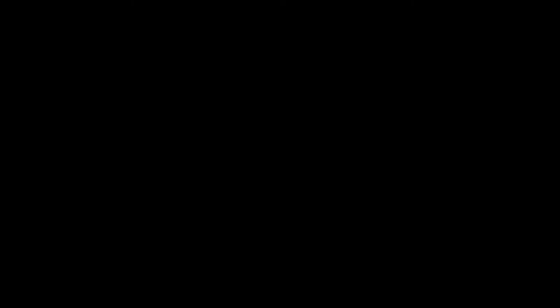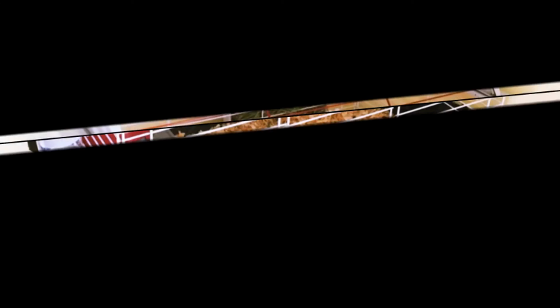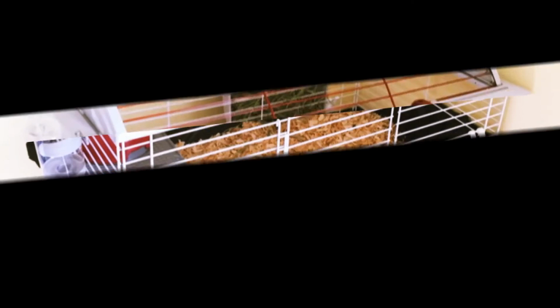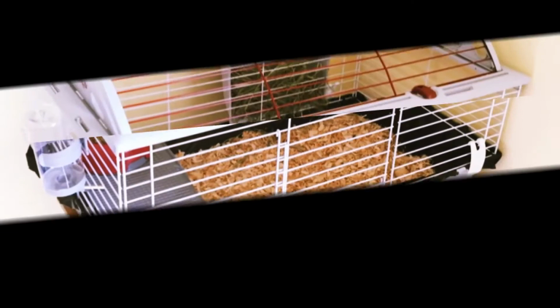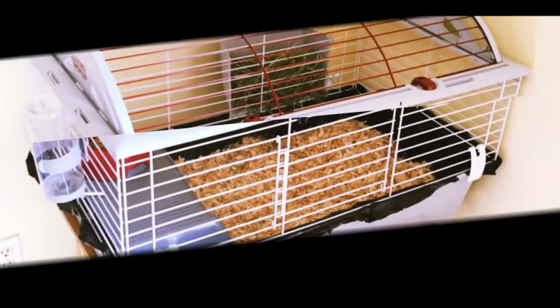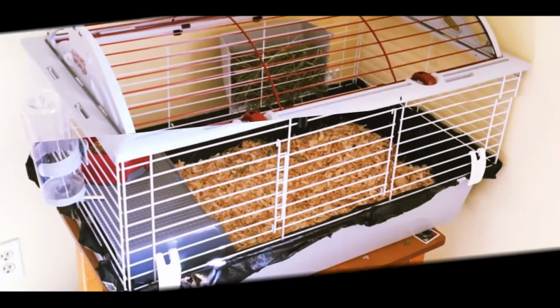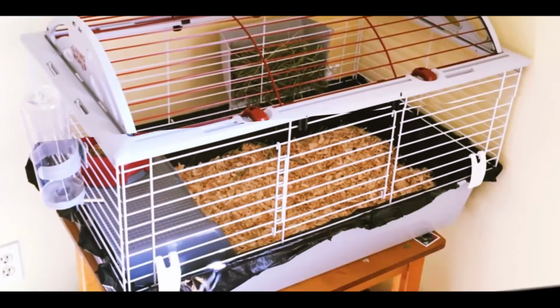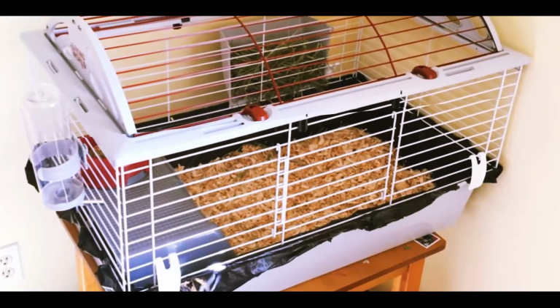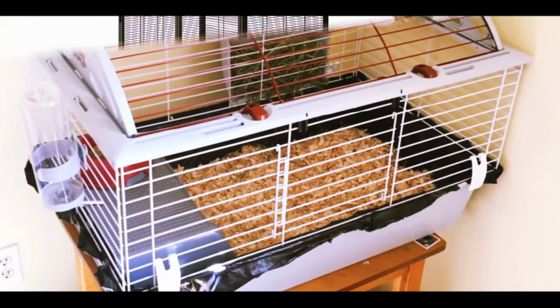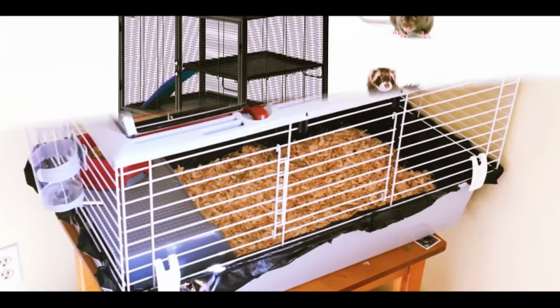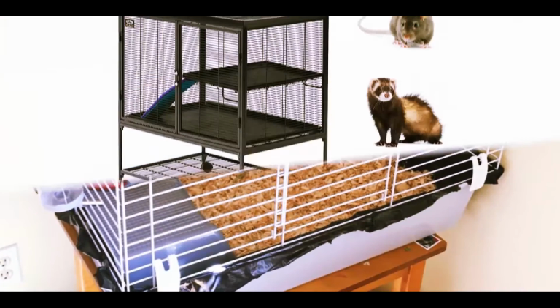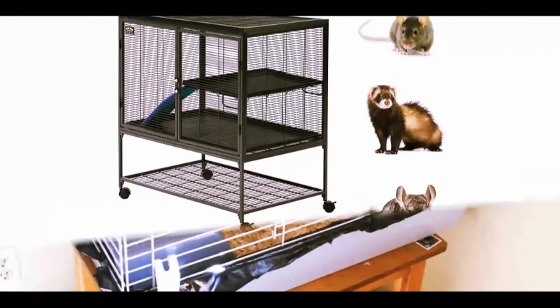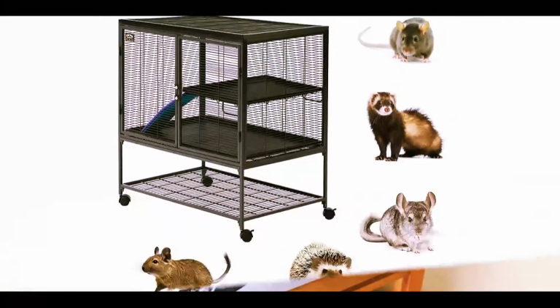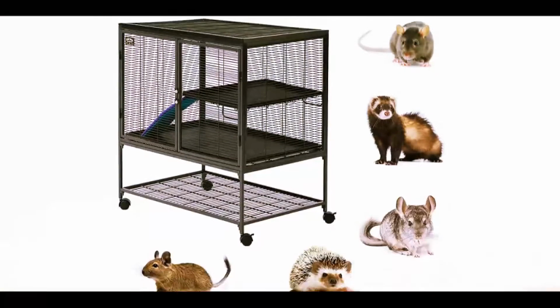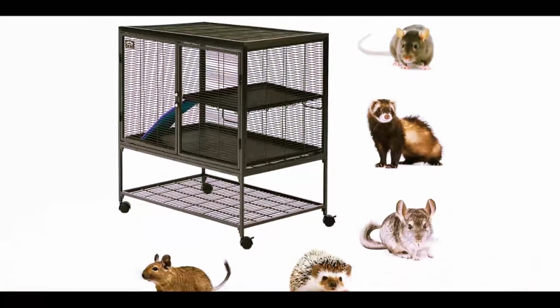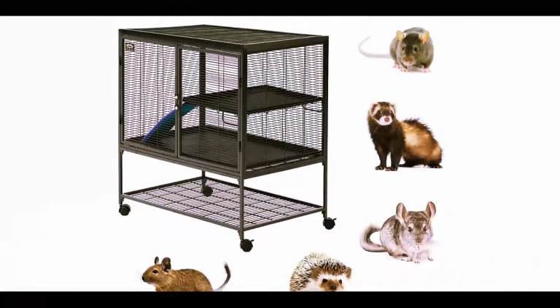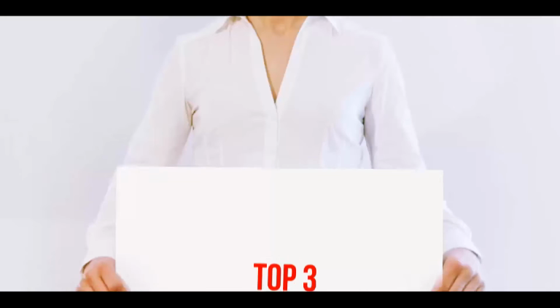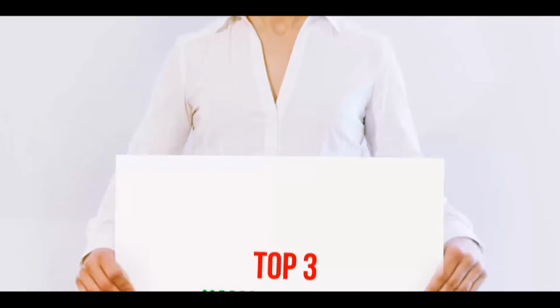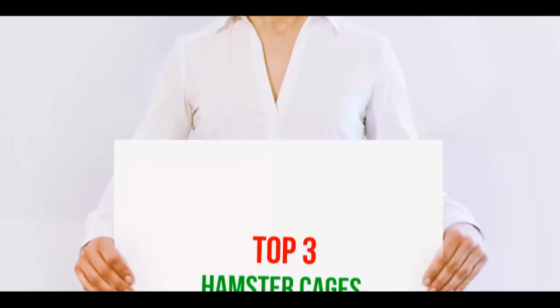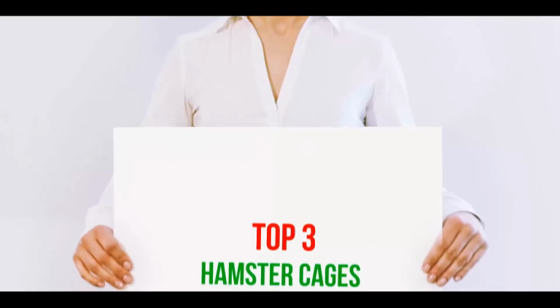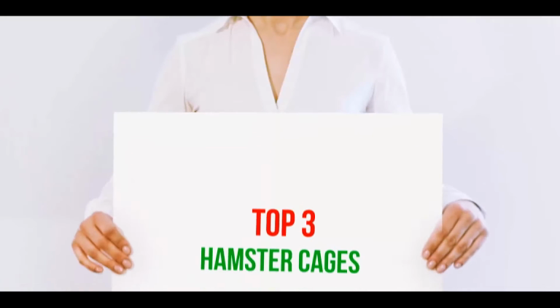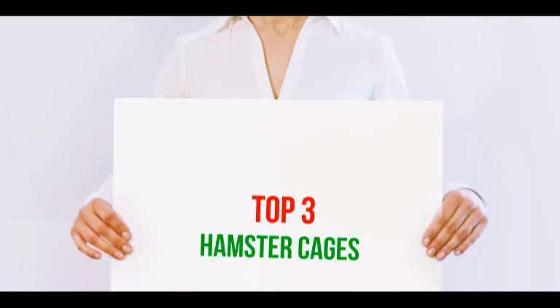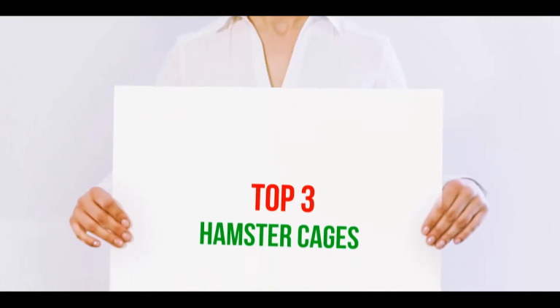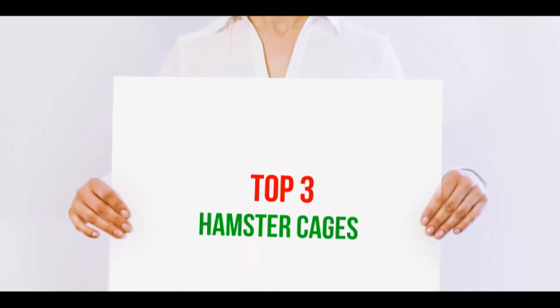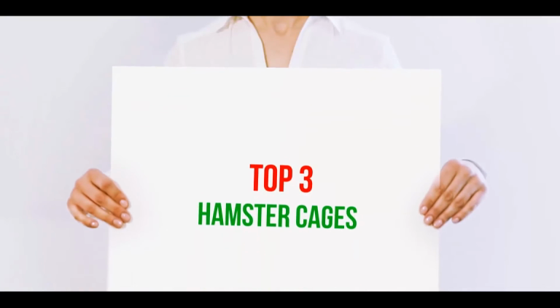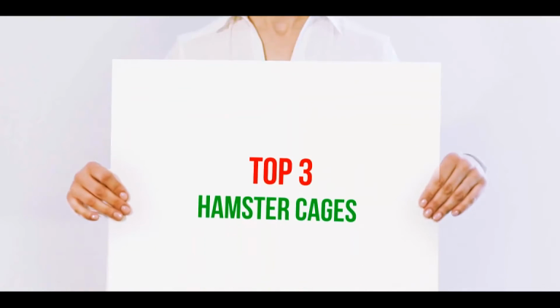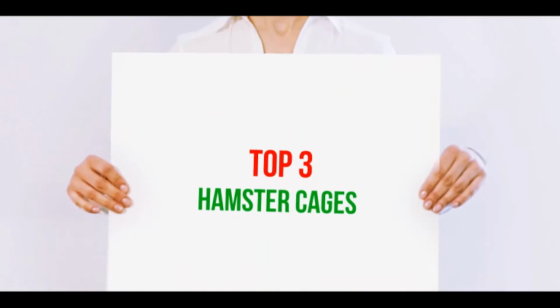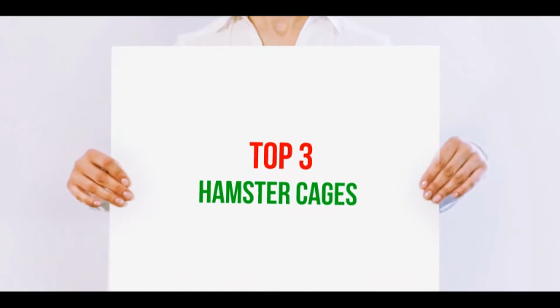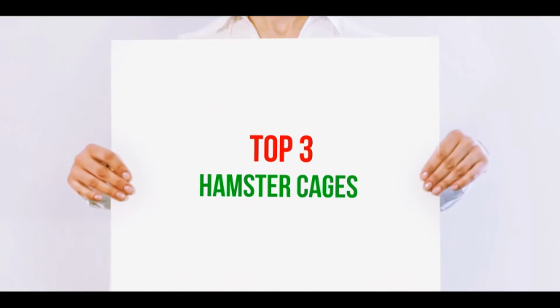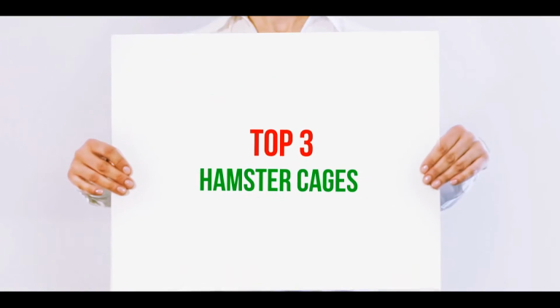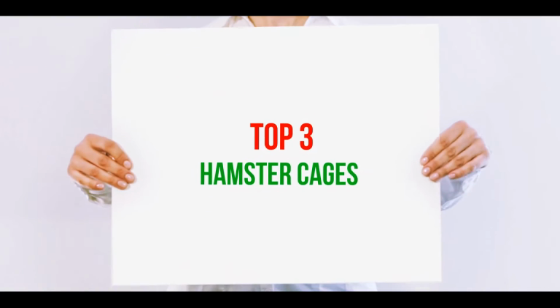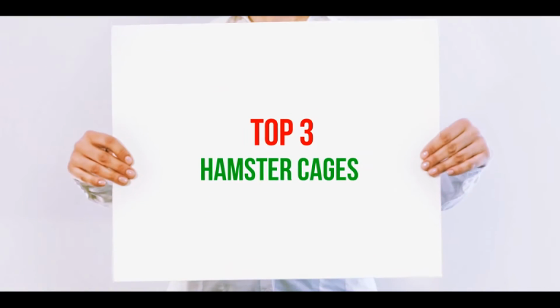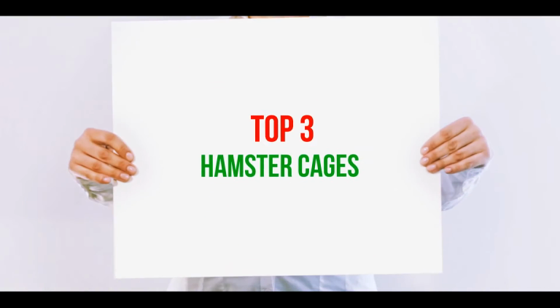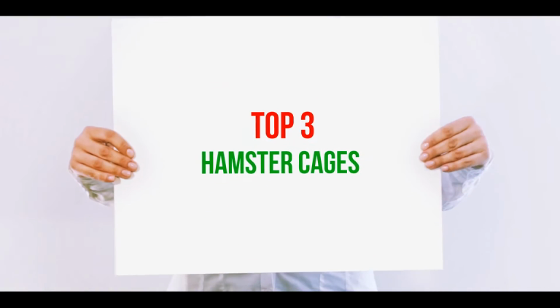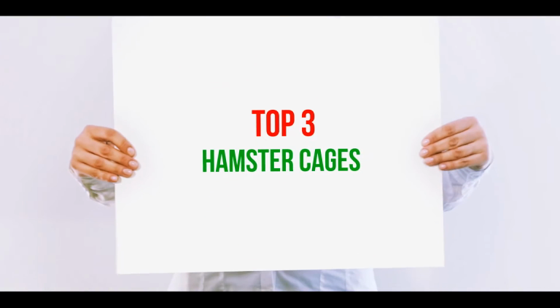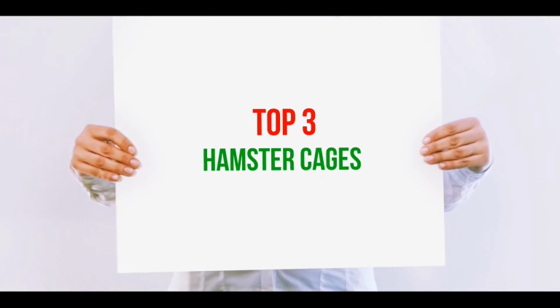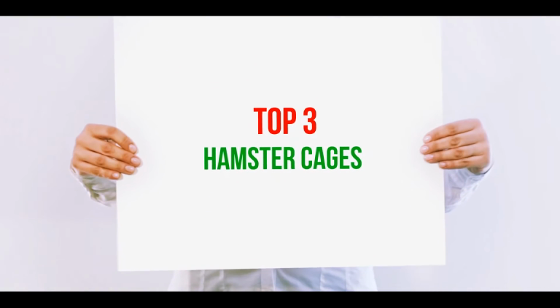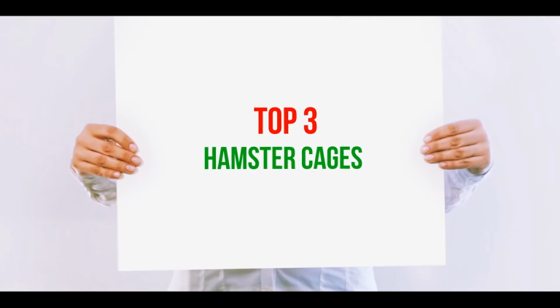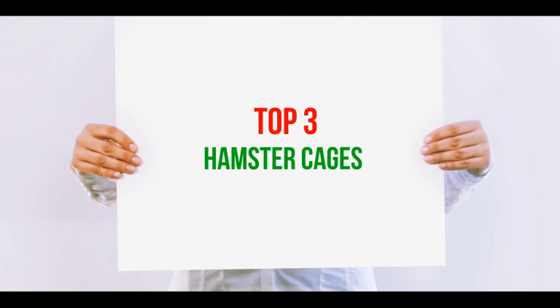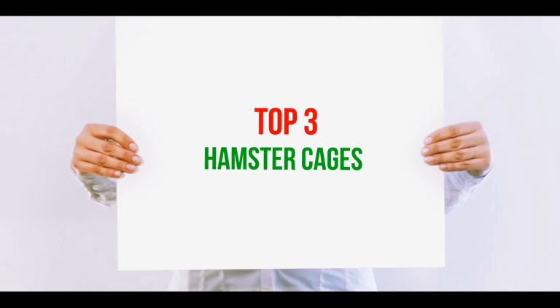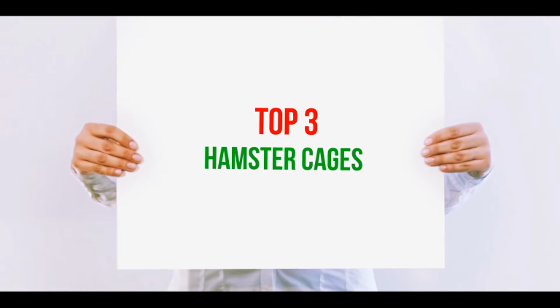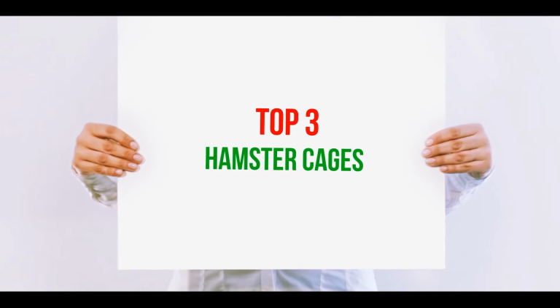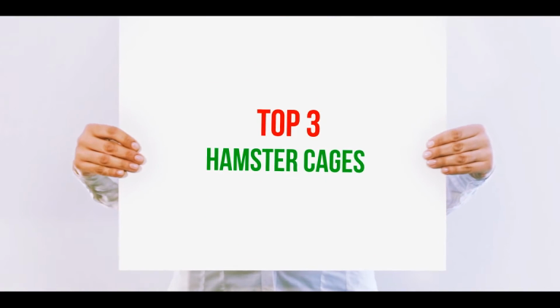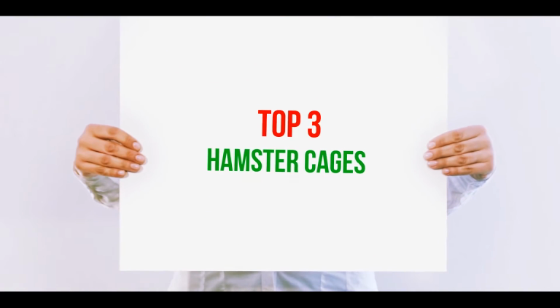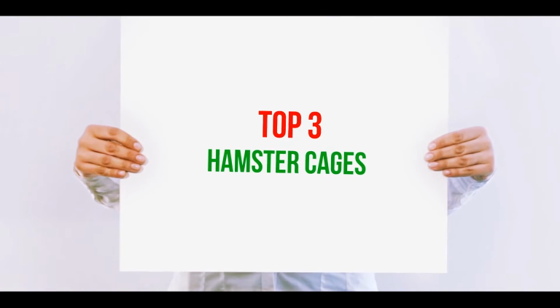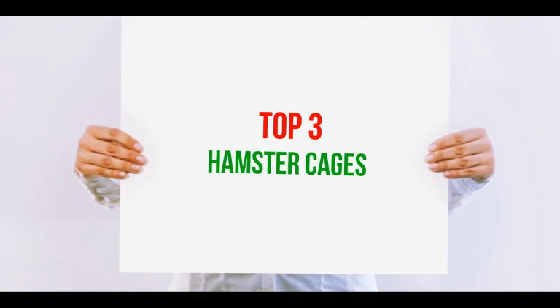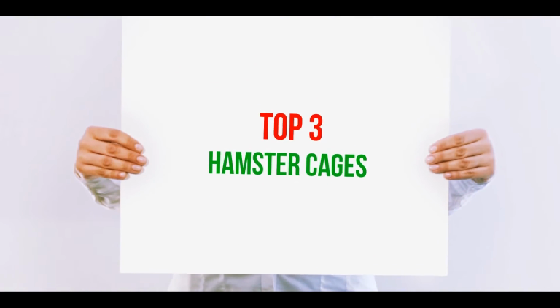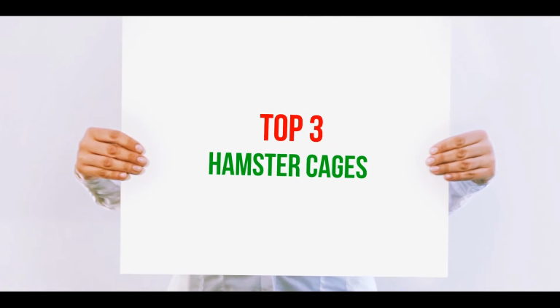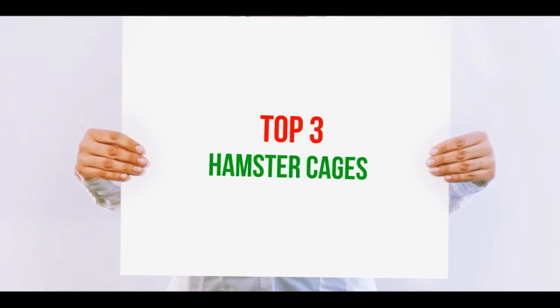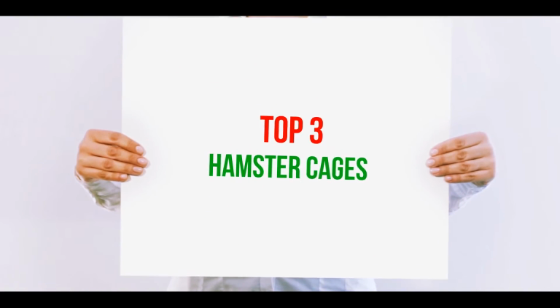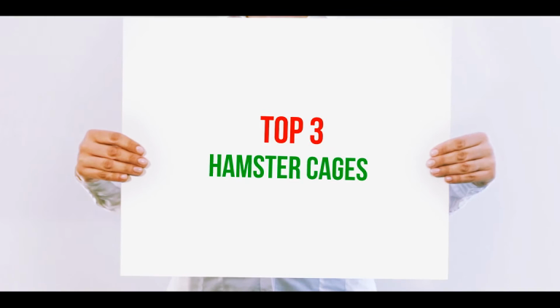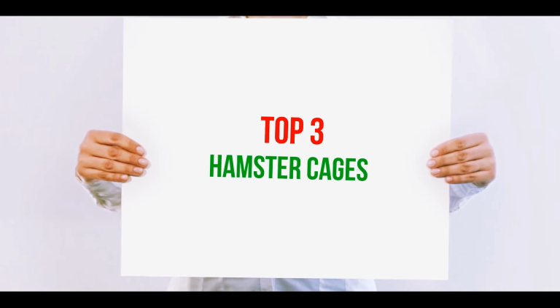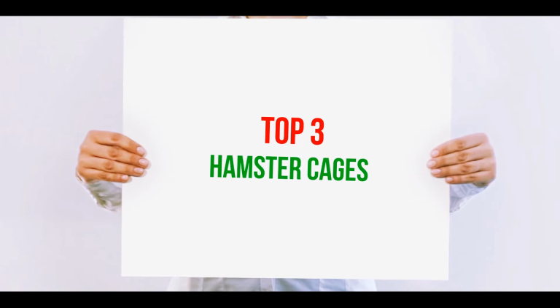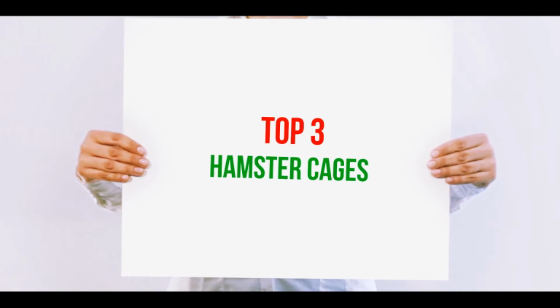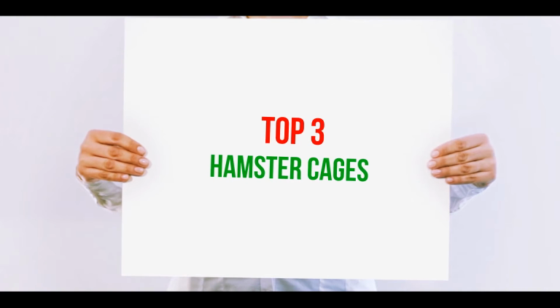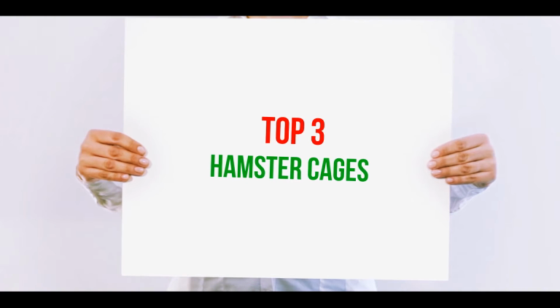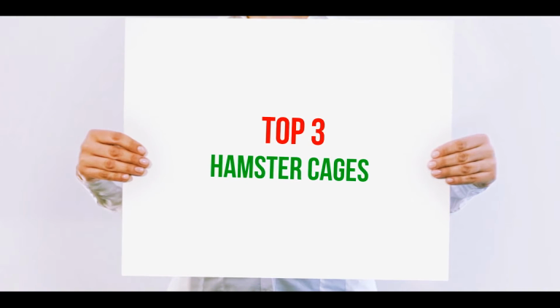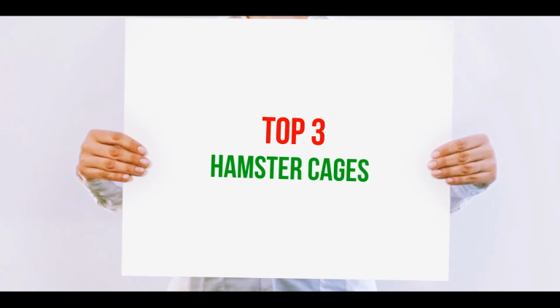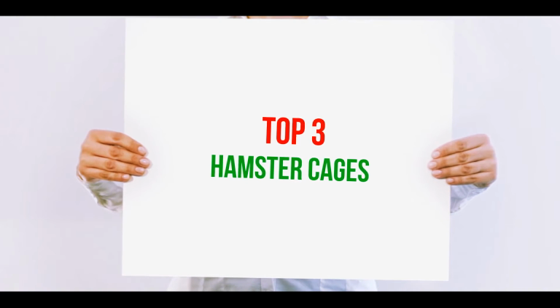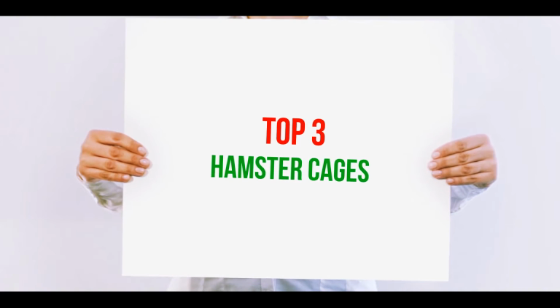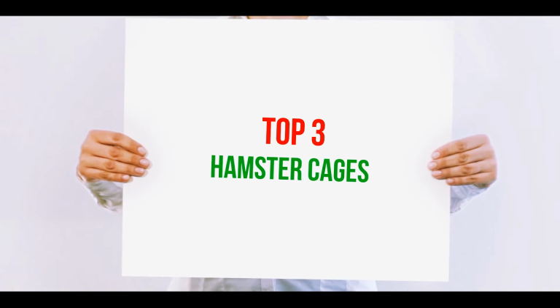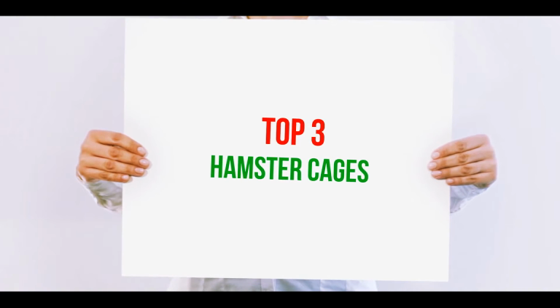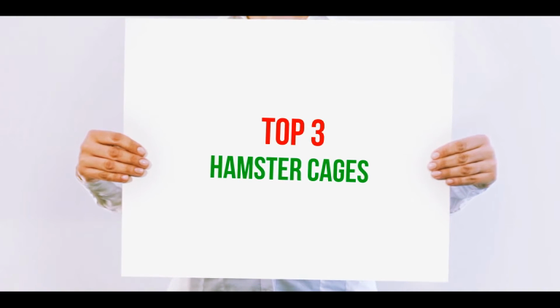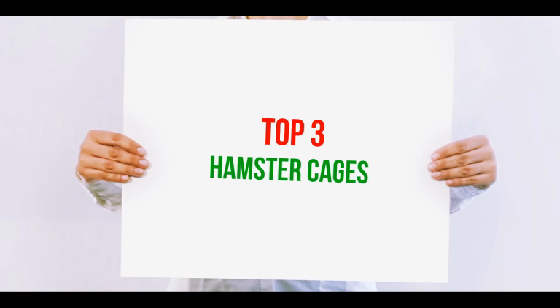Hi guys, welcome back to my channel. In today's video, we're gonna check out the top three best hamster cages.